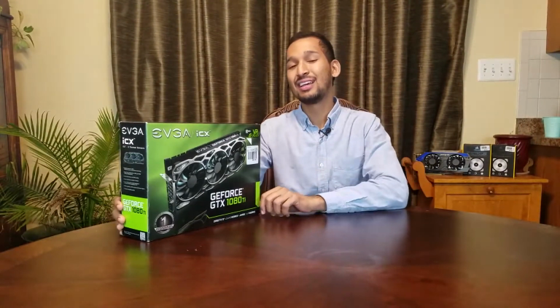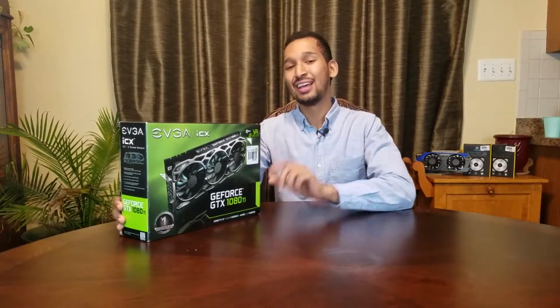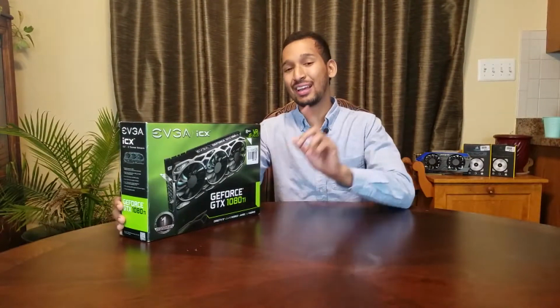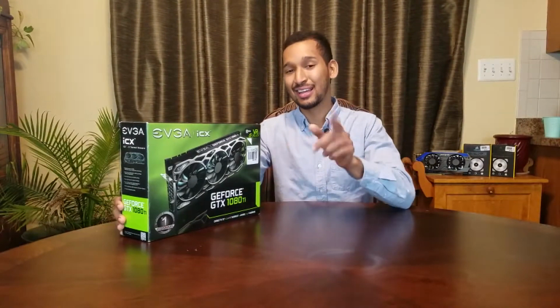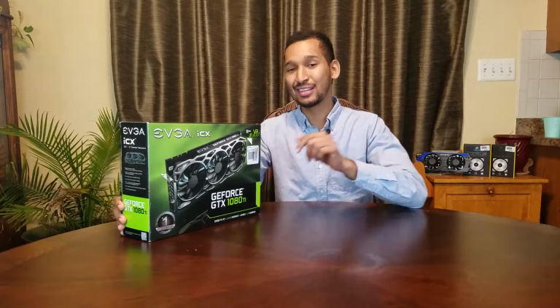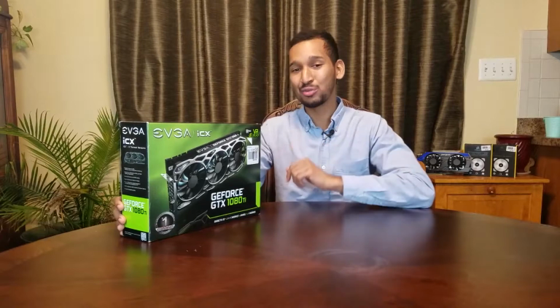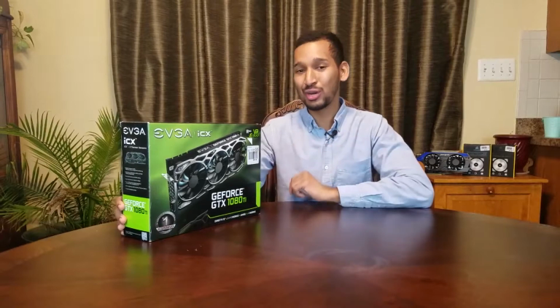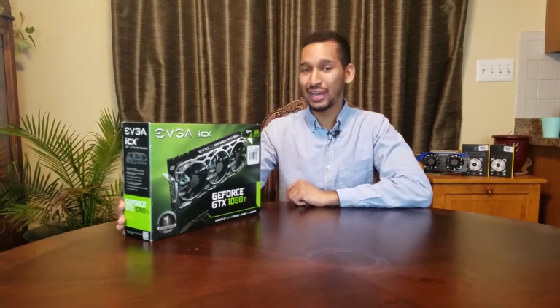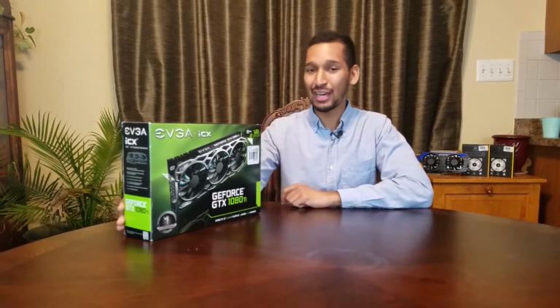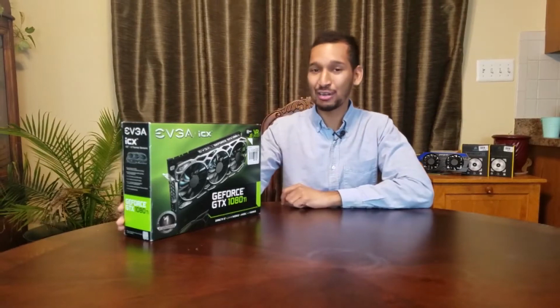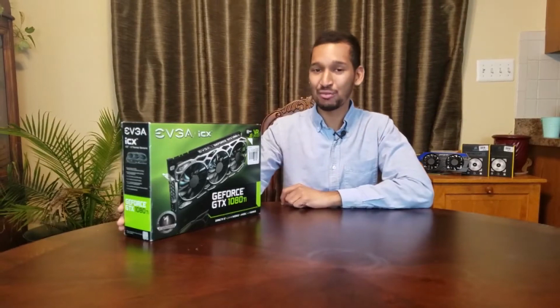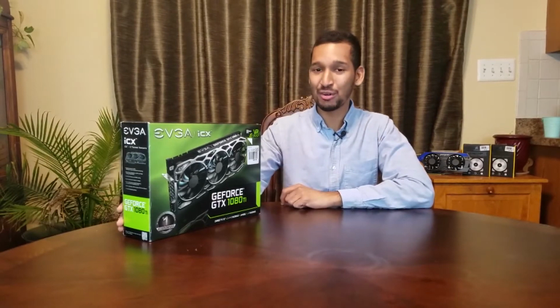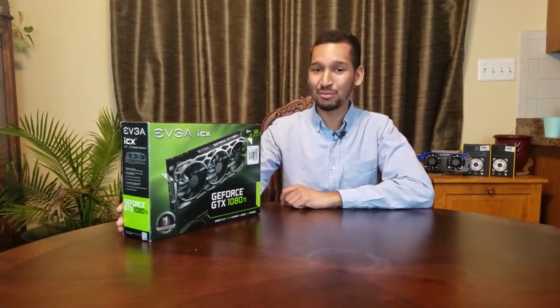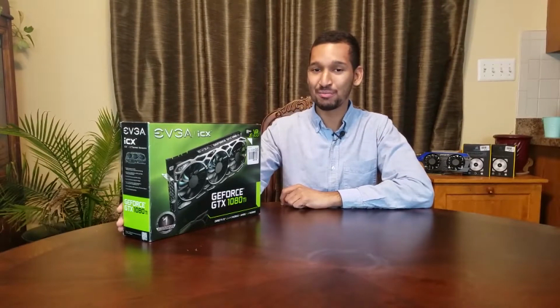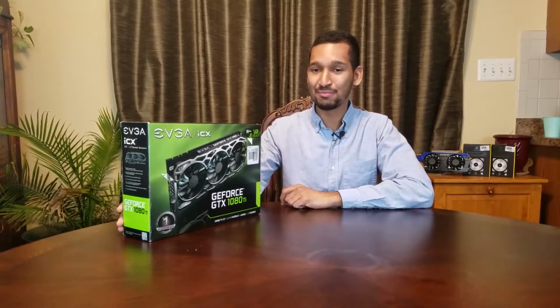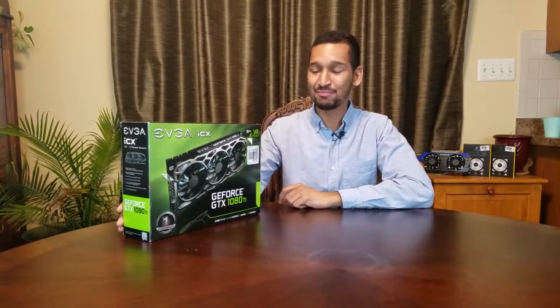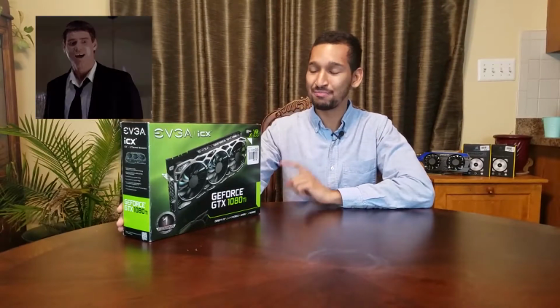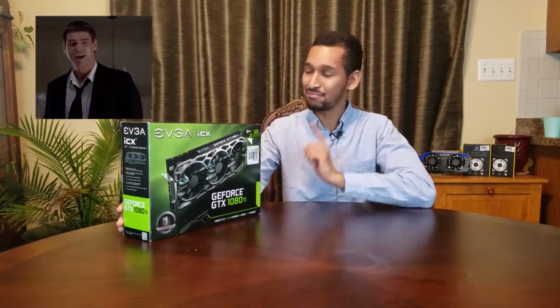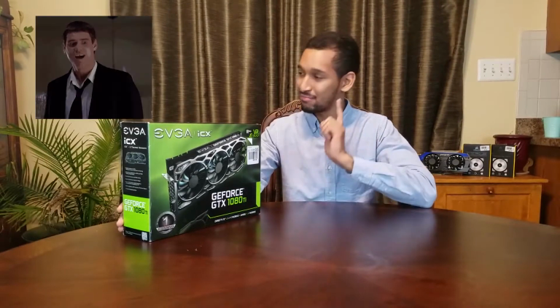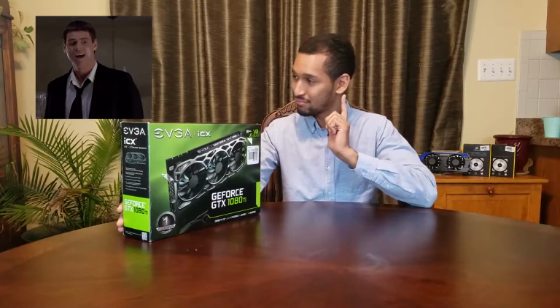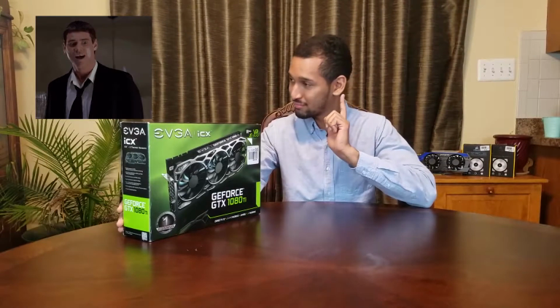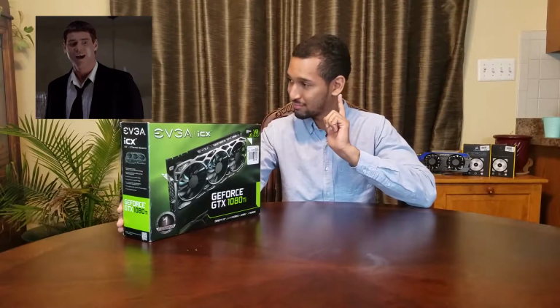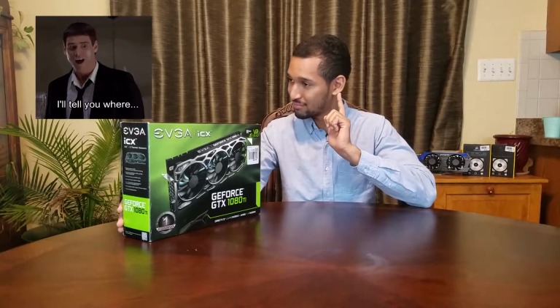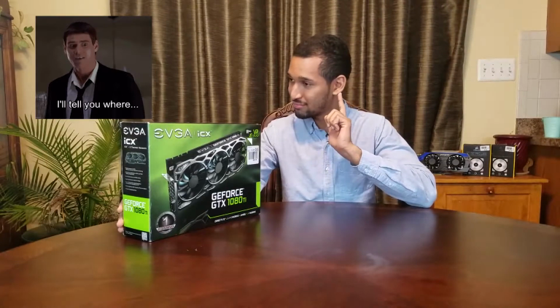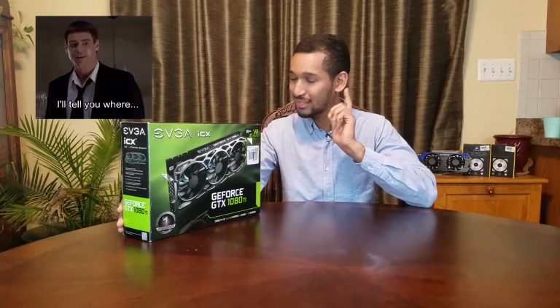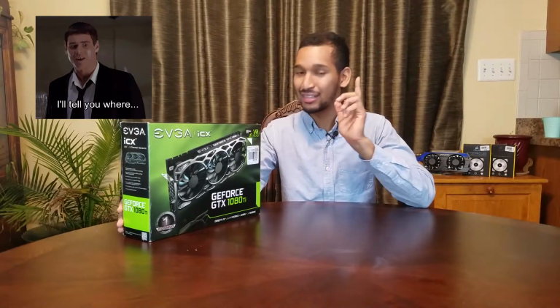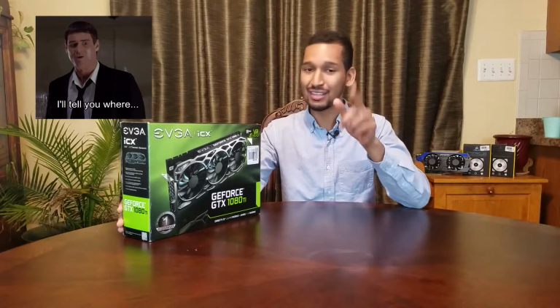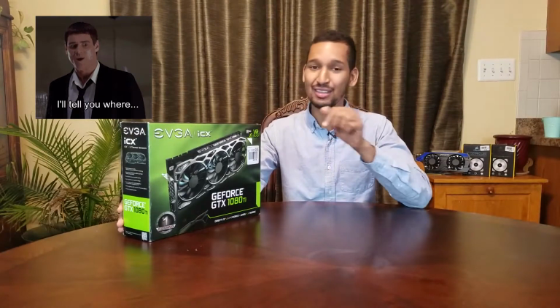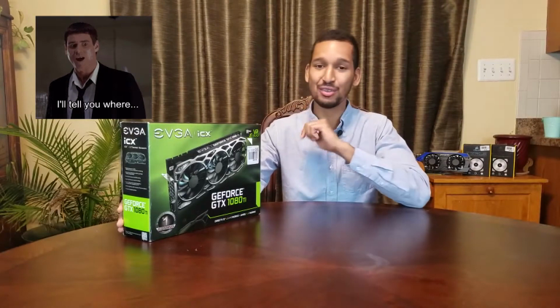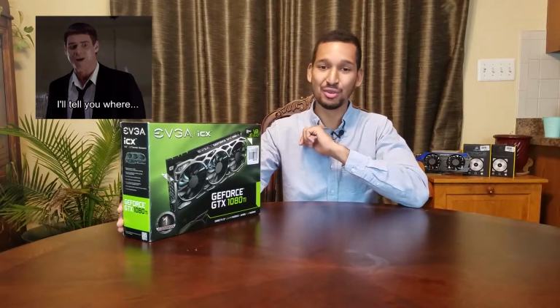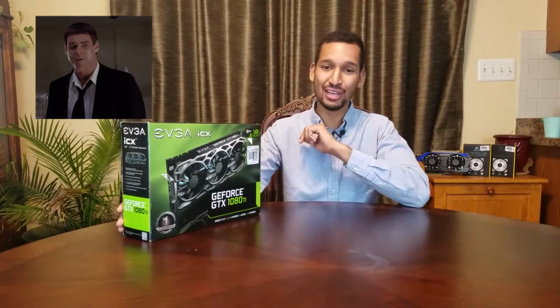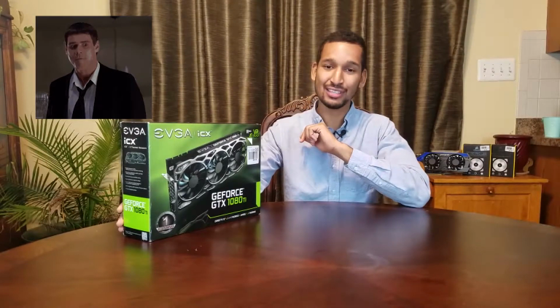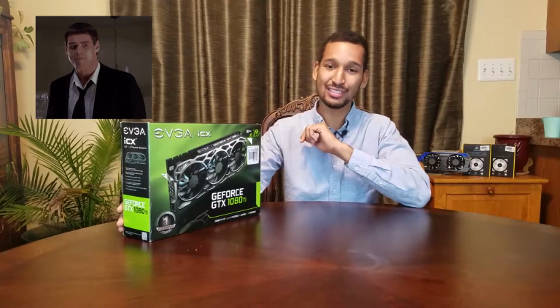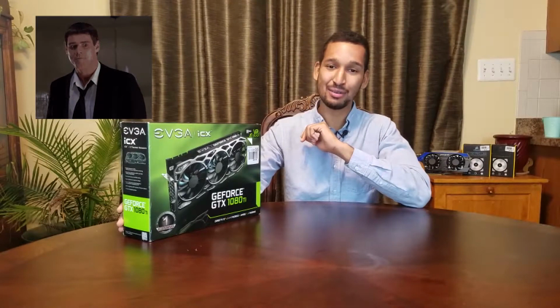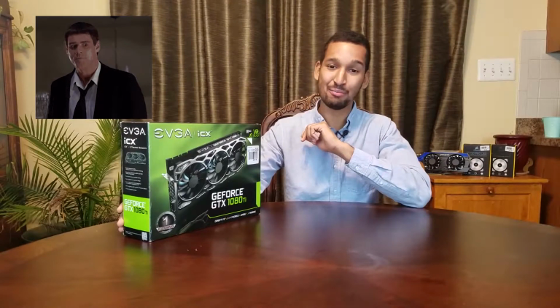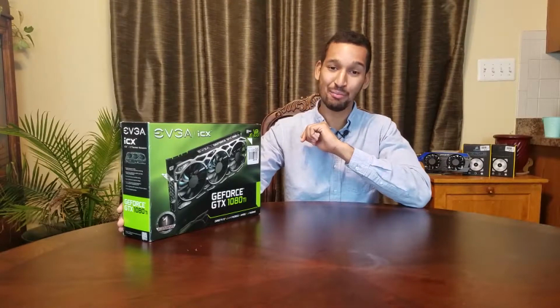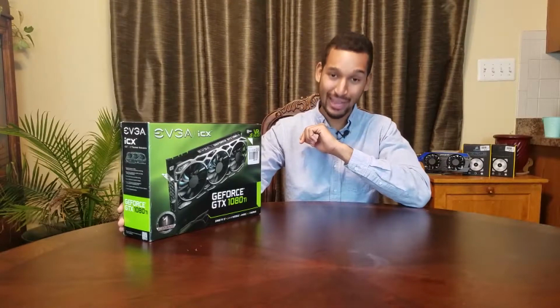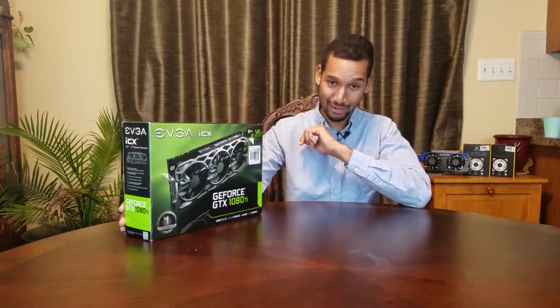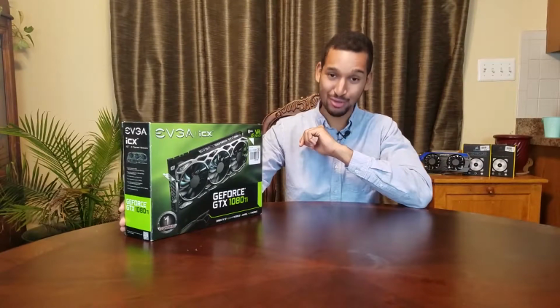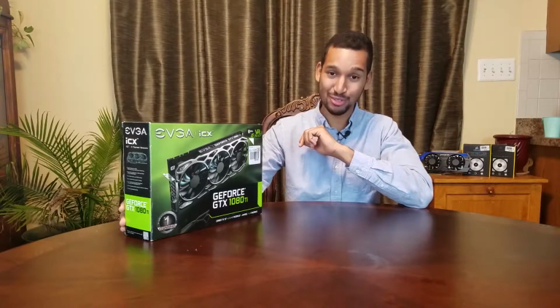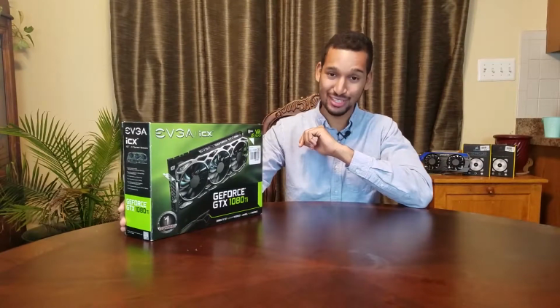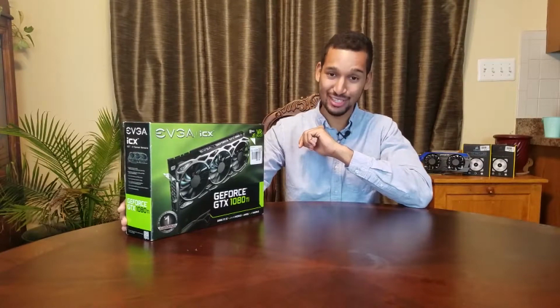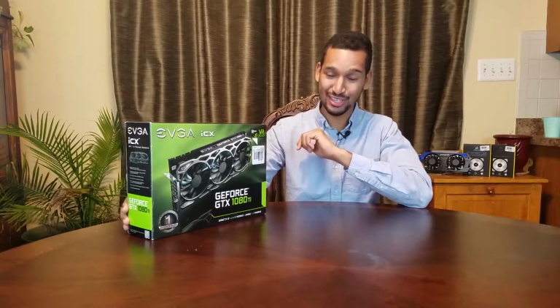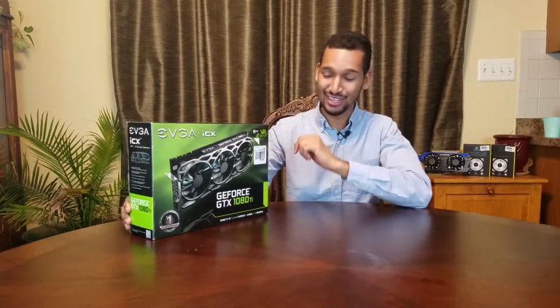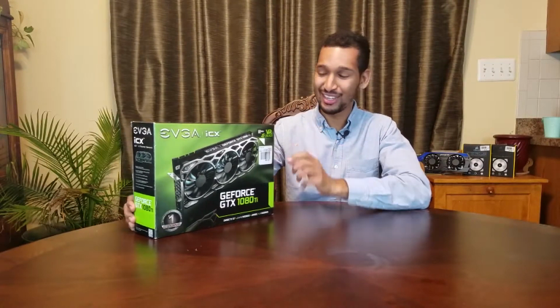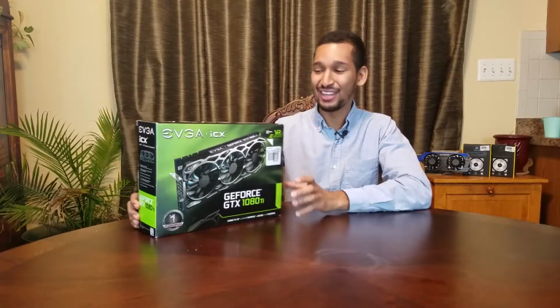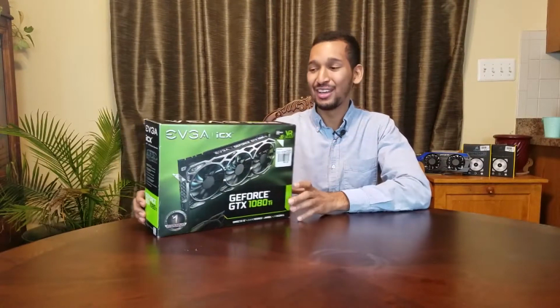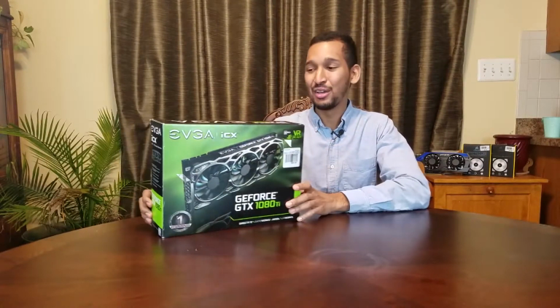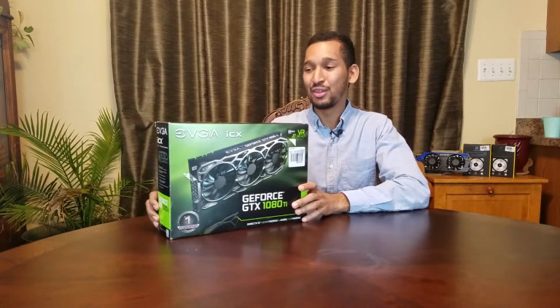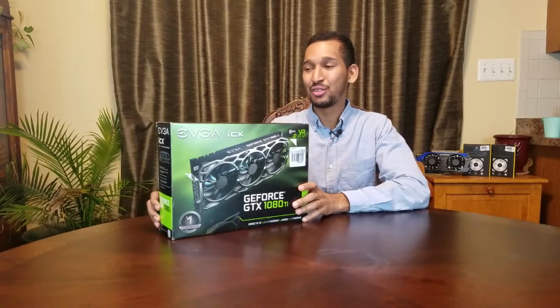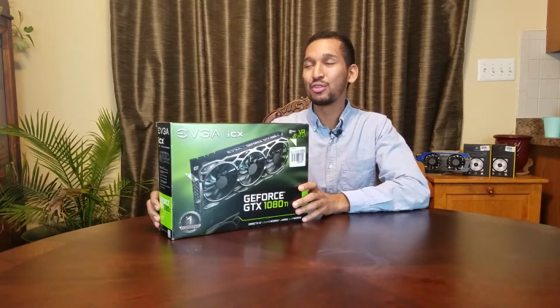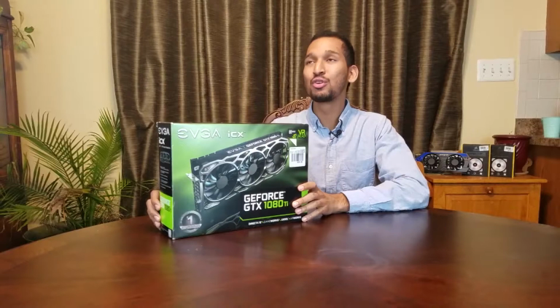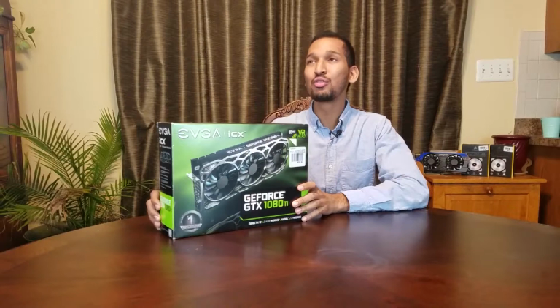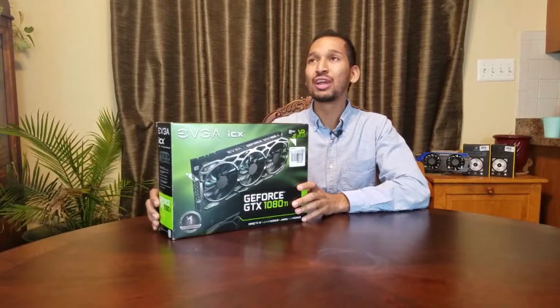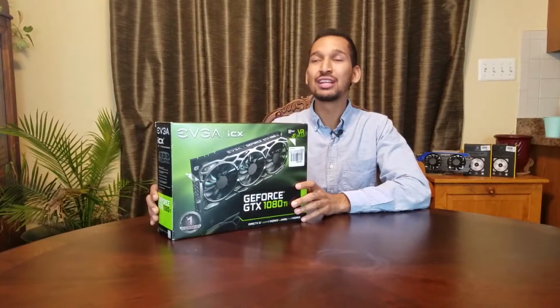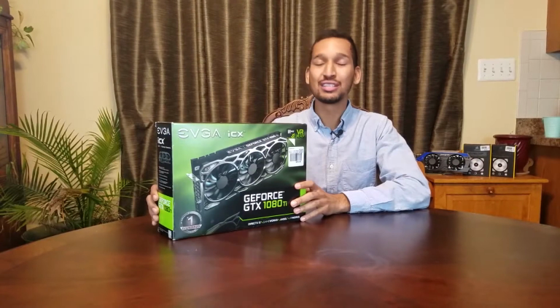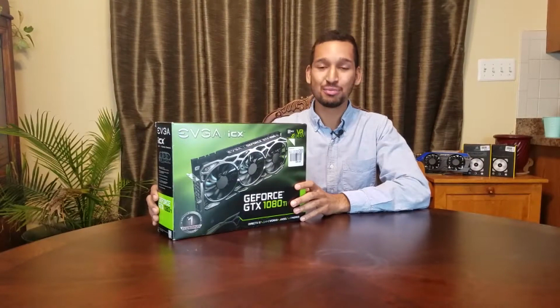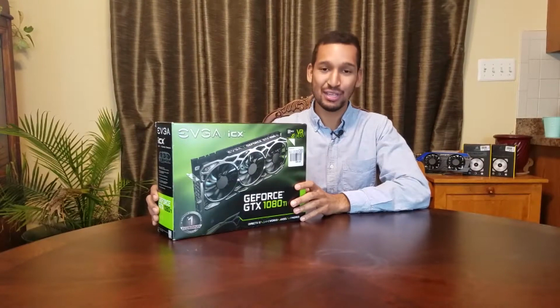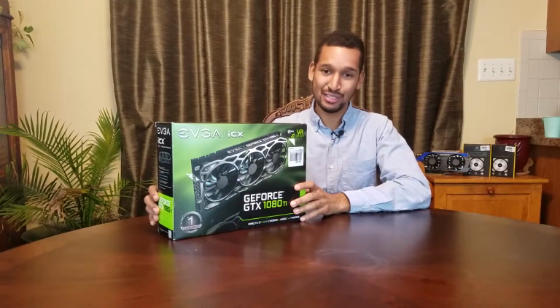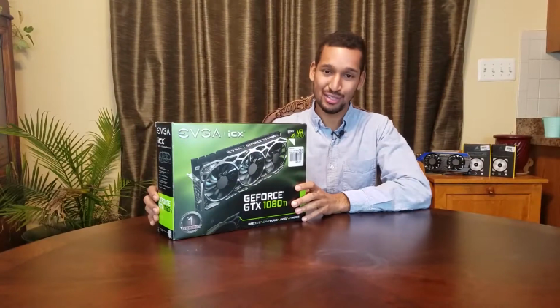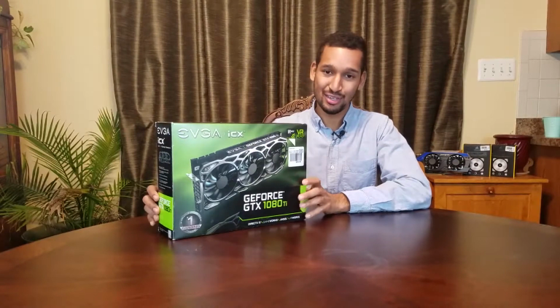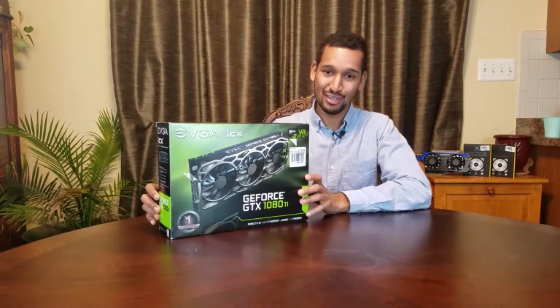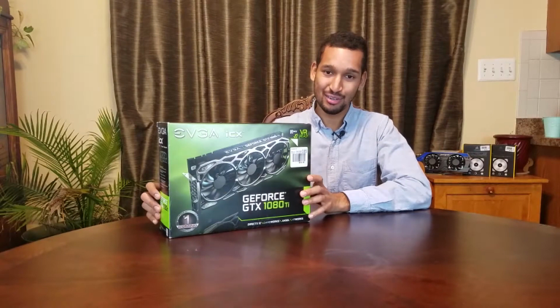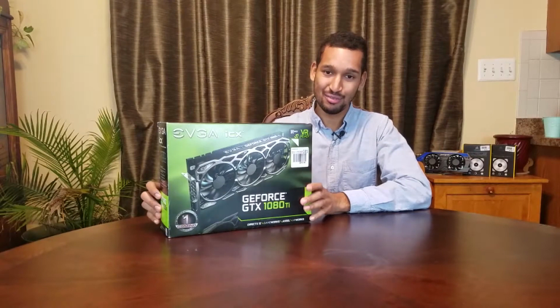And guess where I got it from? You guessed it — Micro Center. The greatest place on earth.